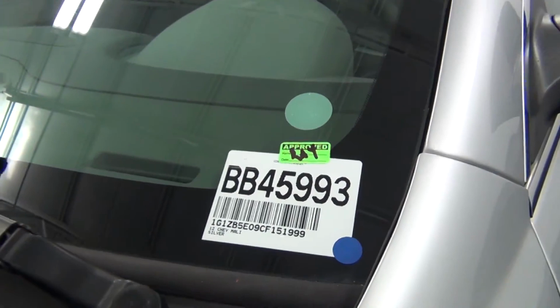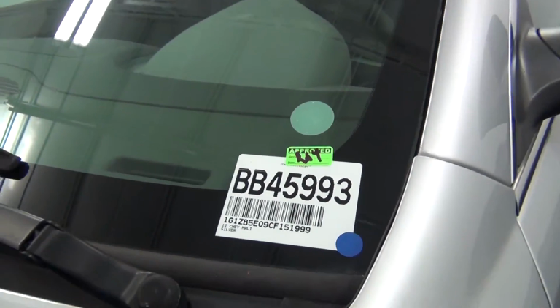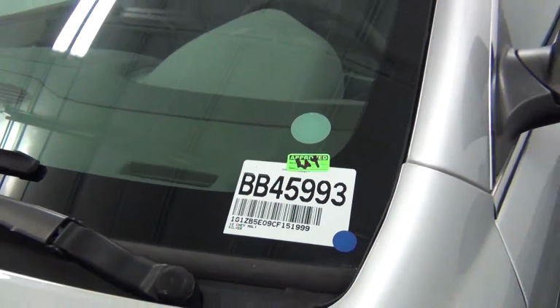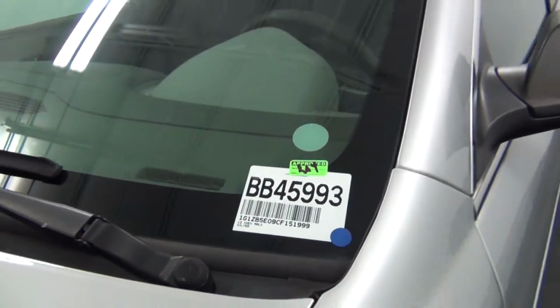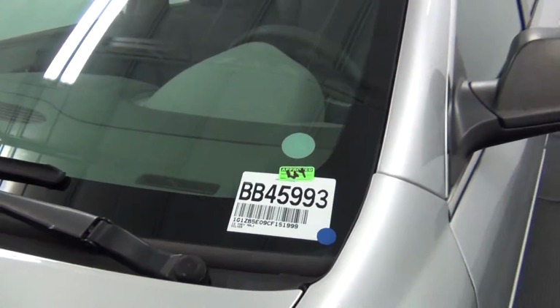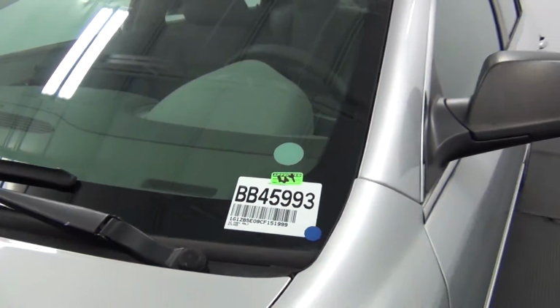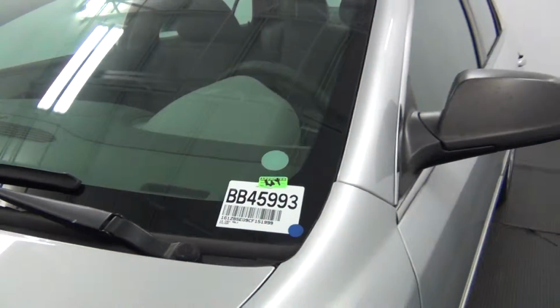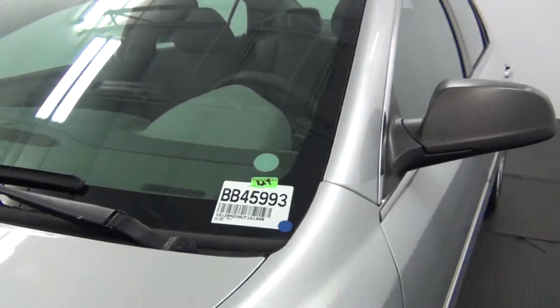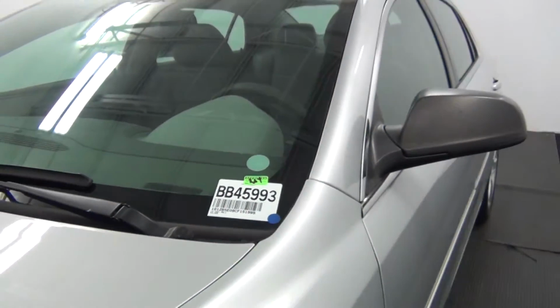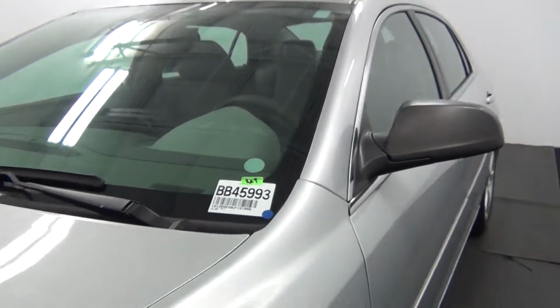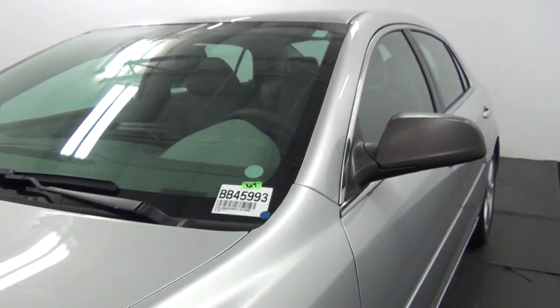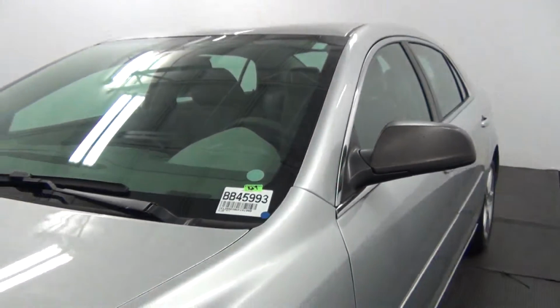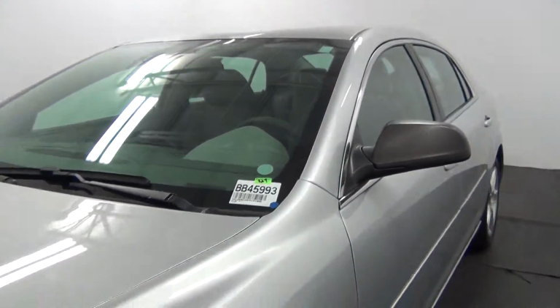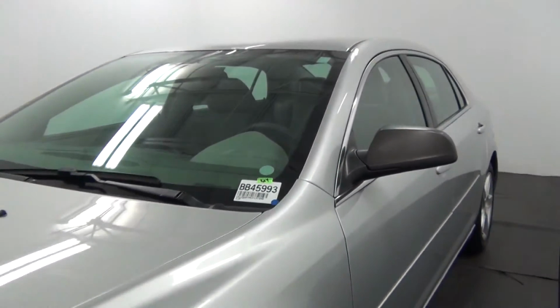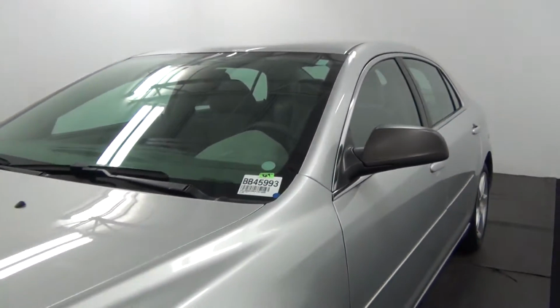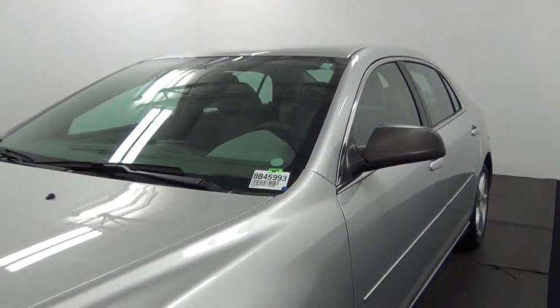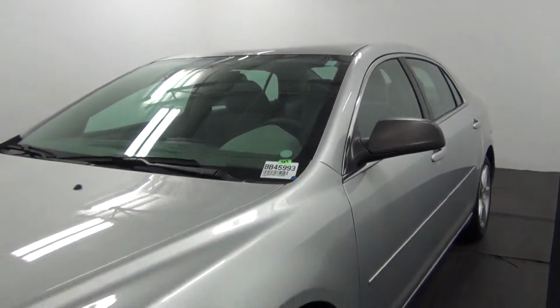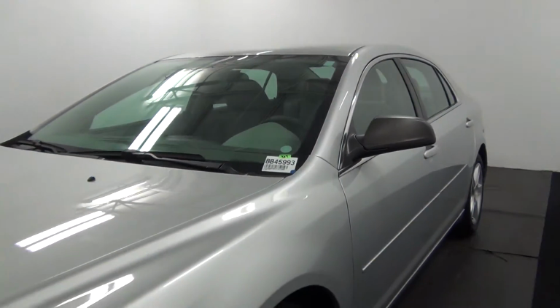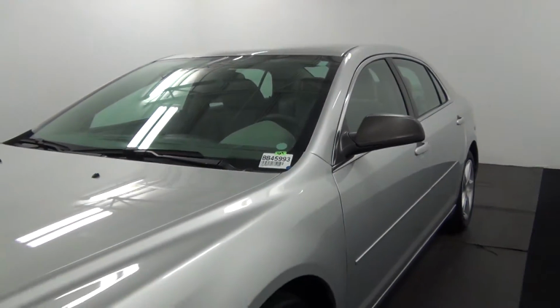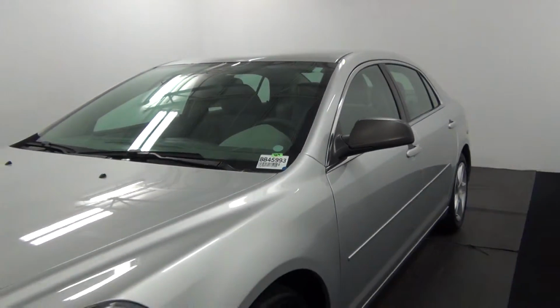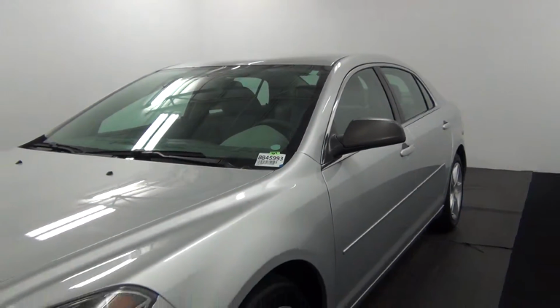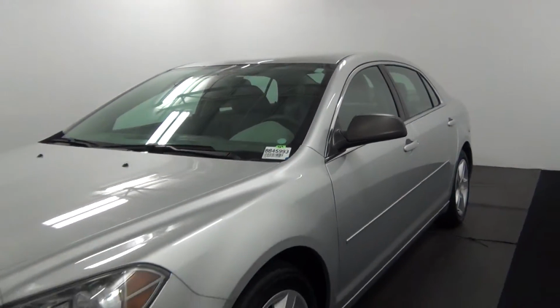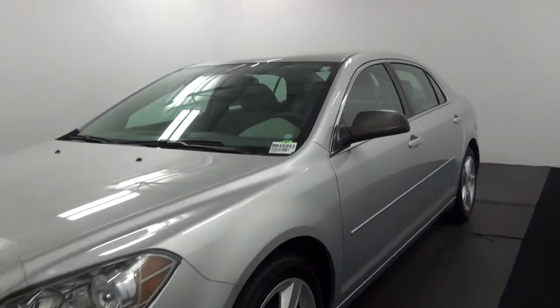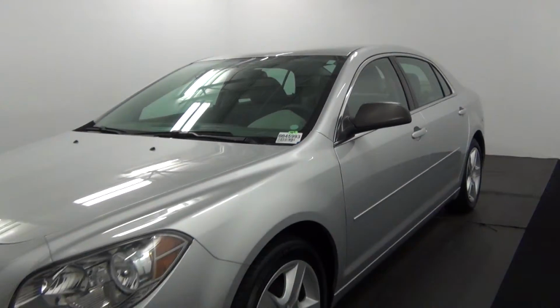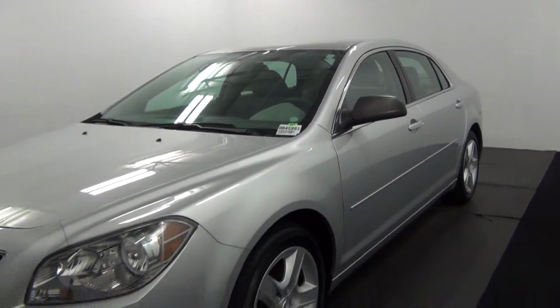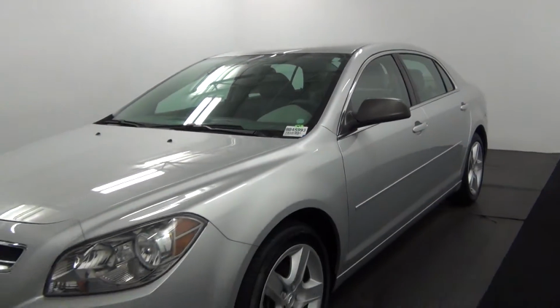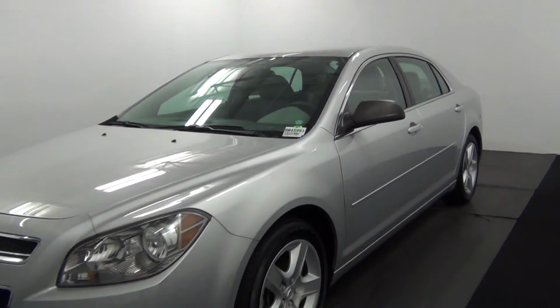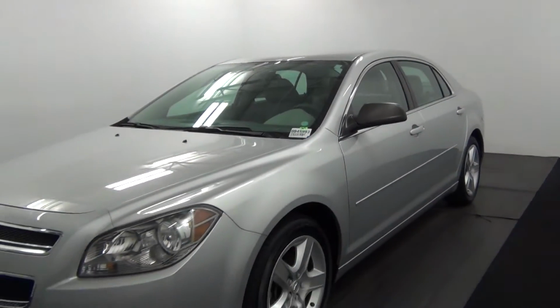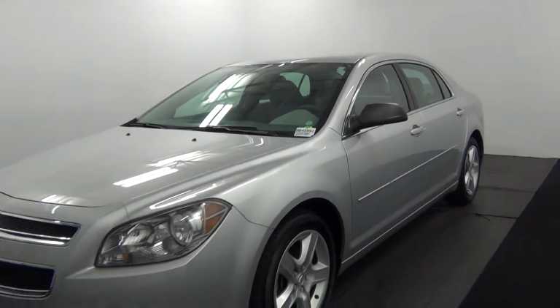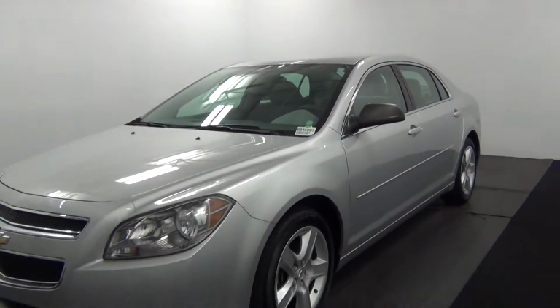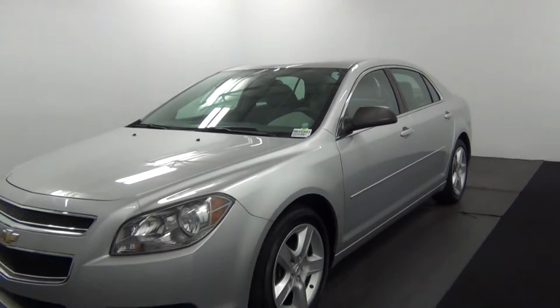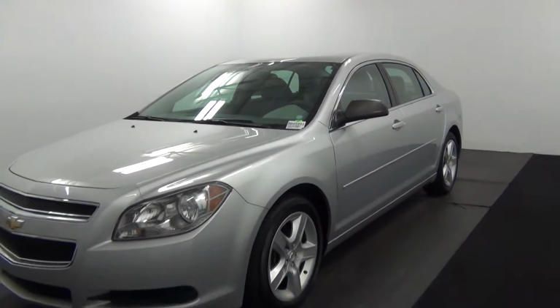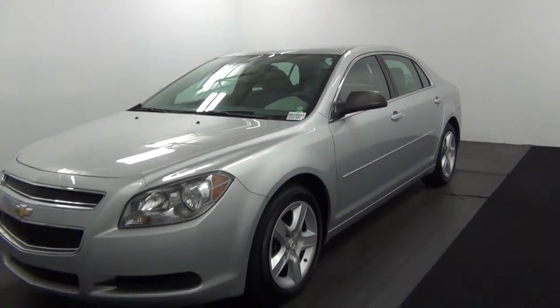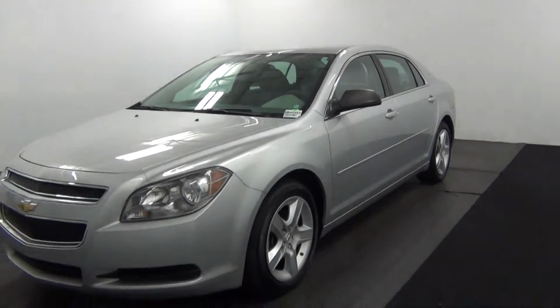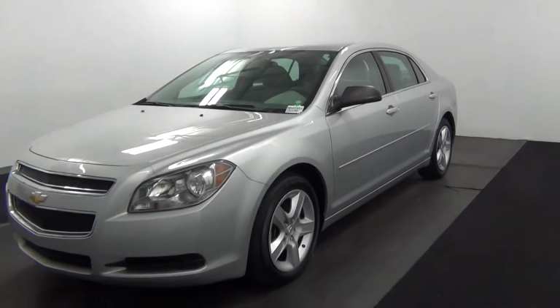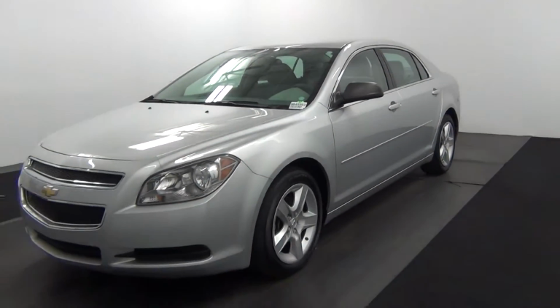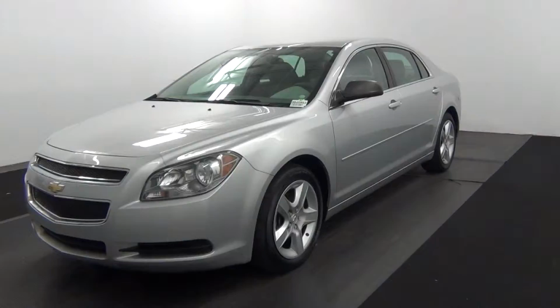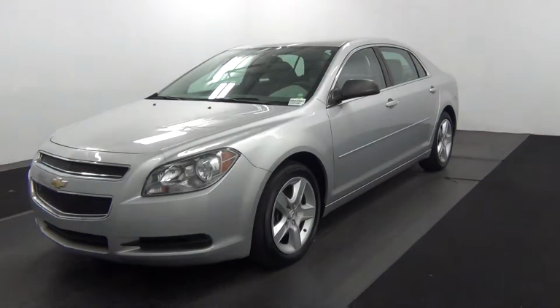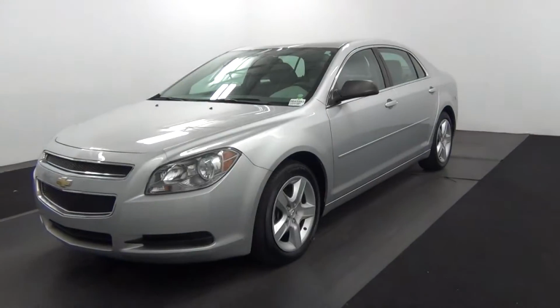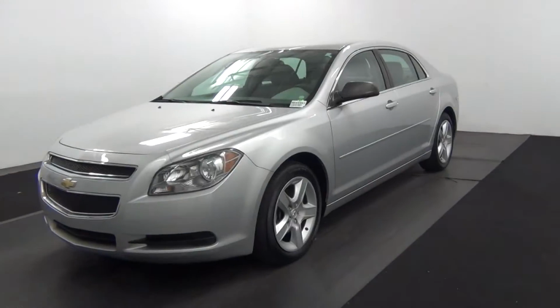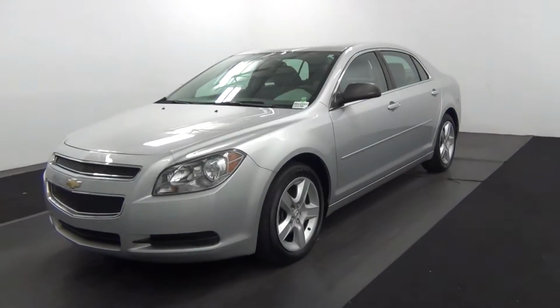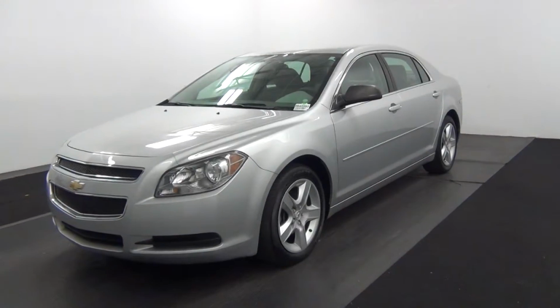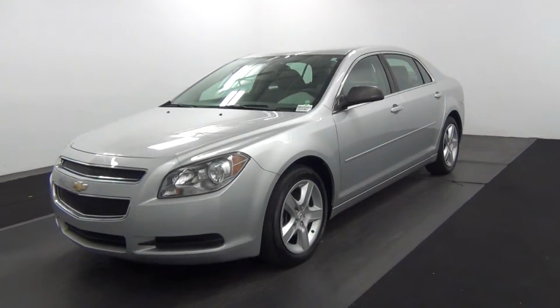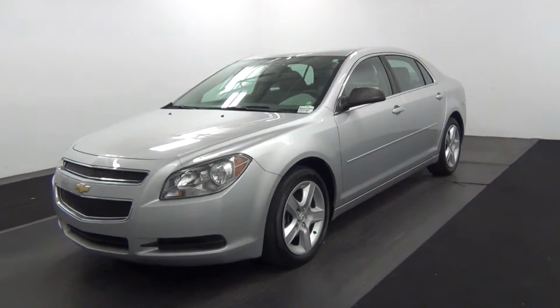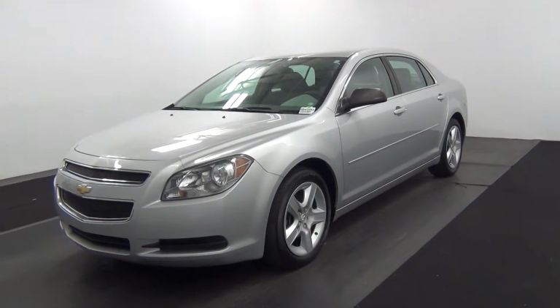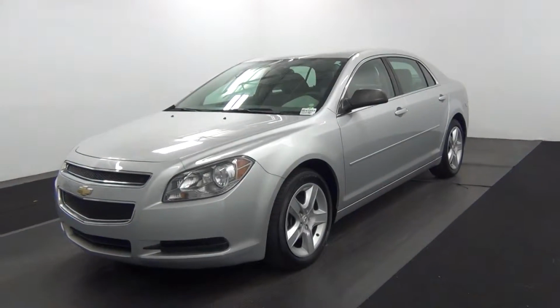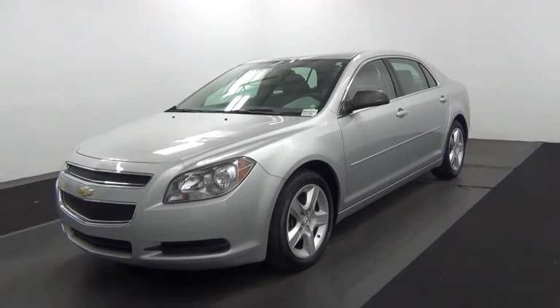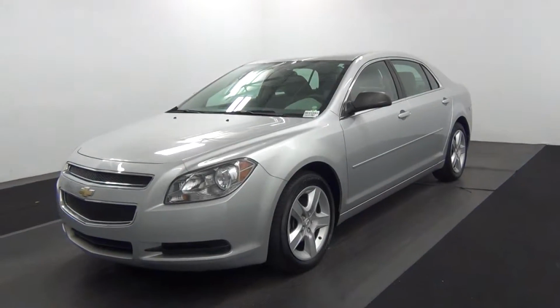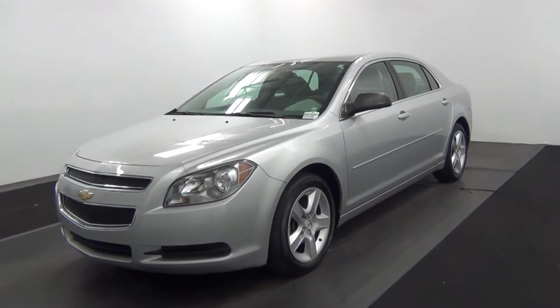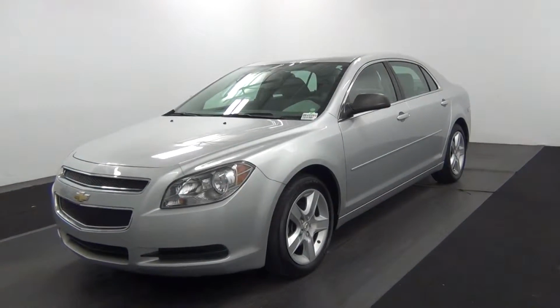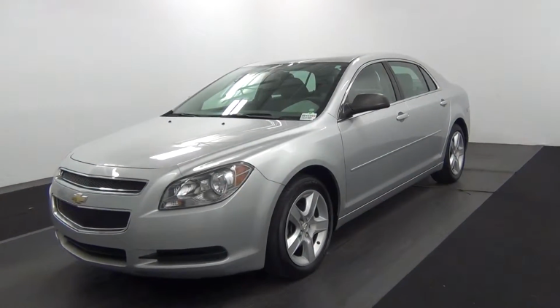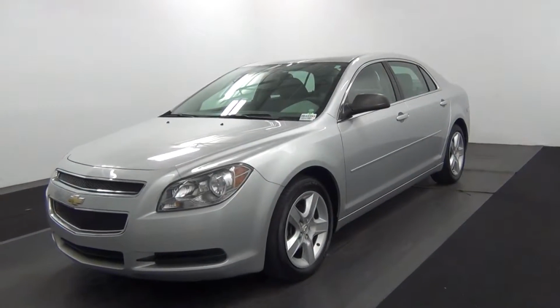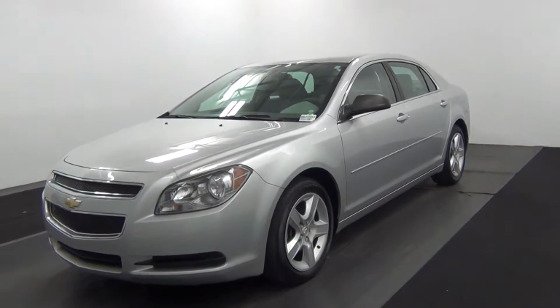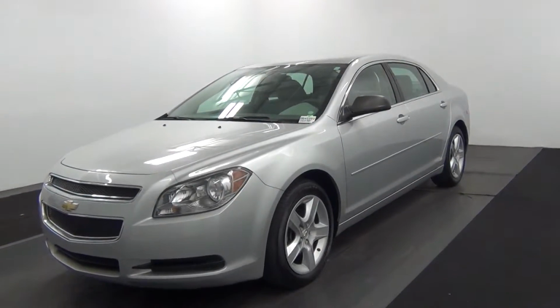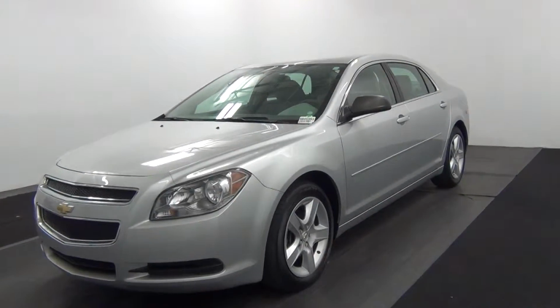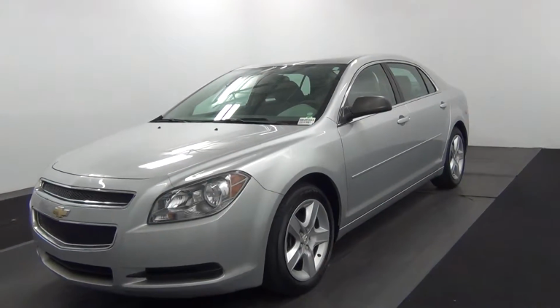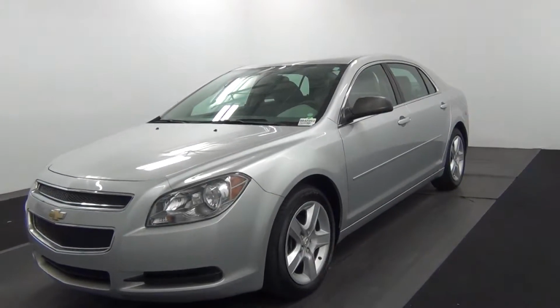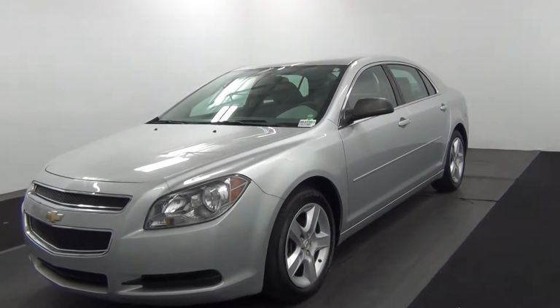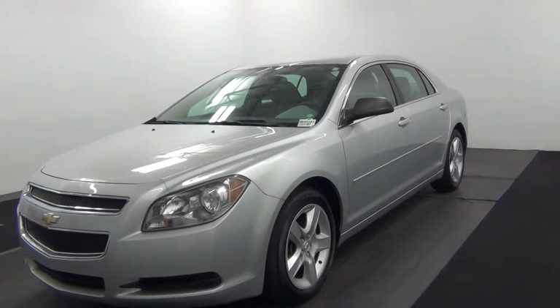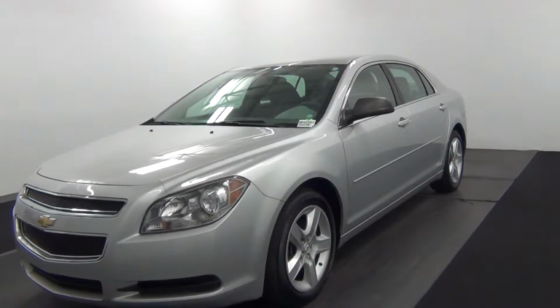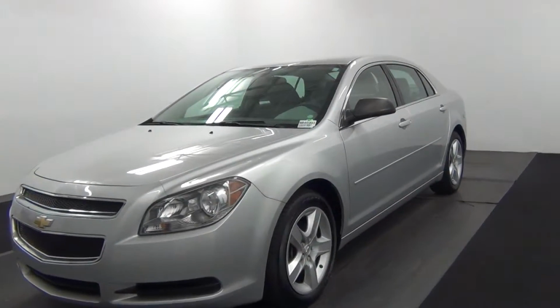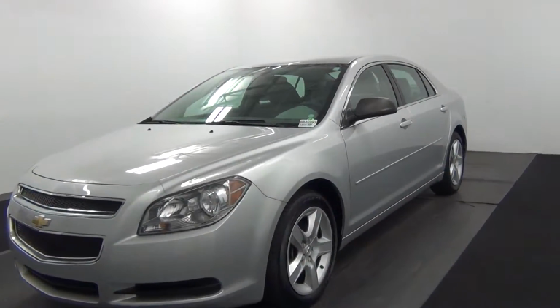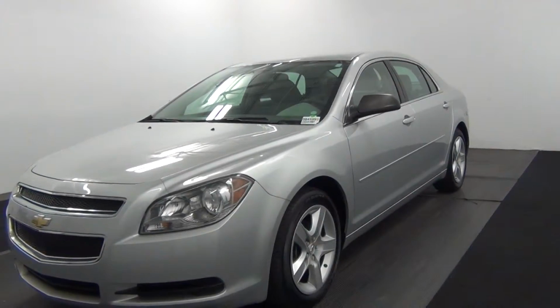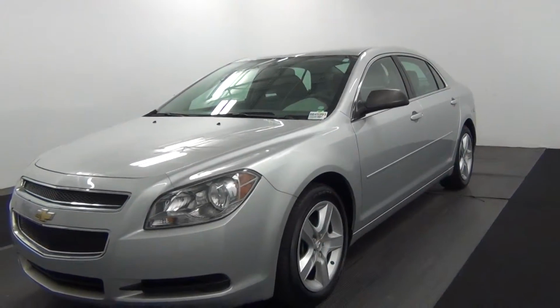Hello, today we're going to do a walk around the 2012 Chevy Malibu, stock number BB45993.